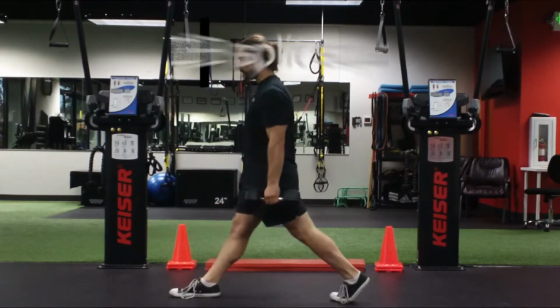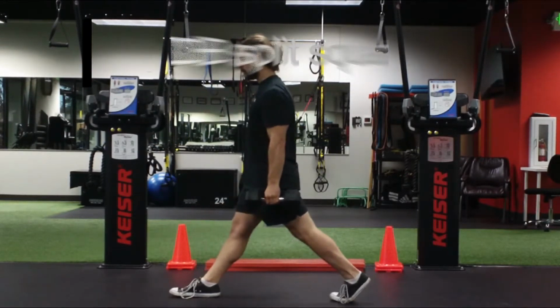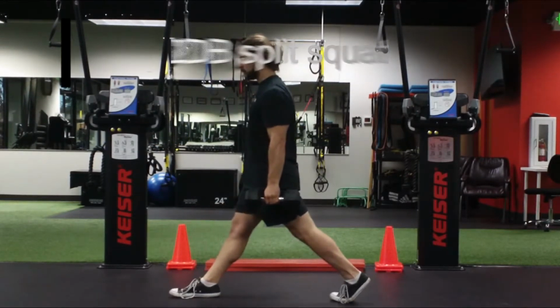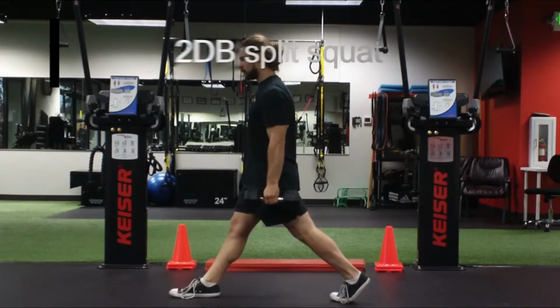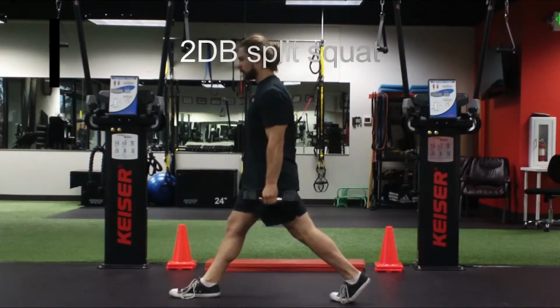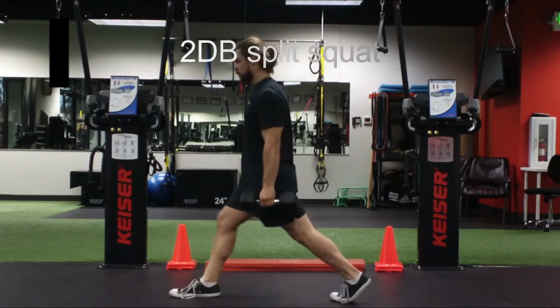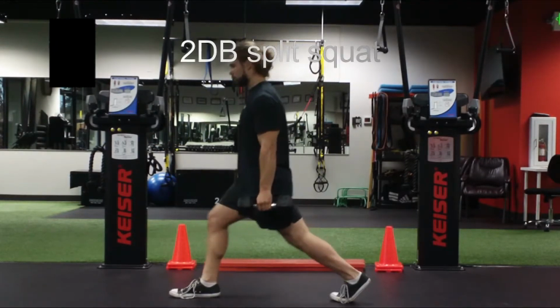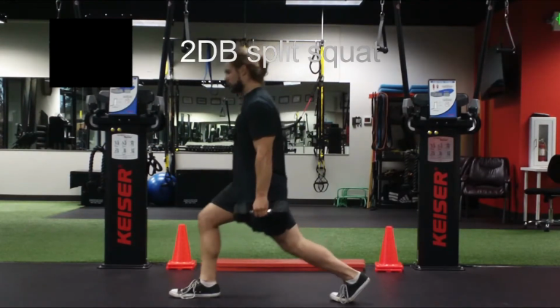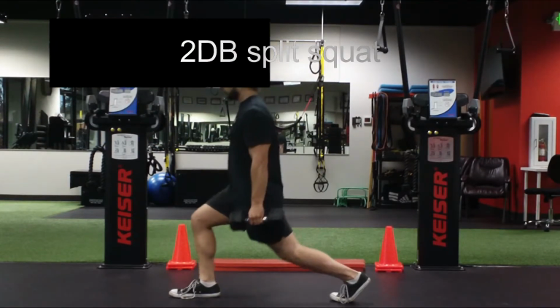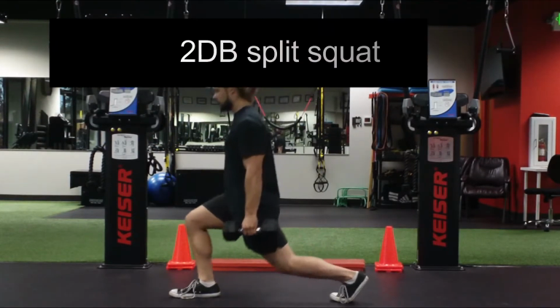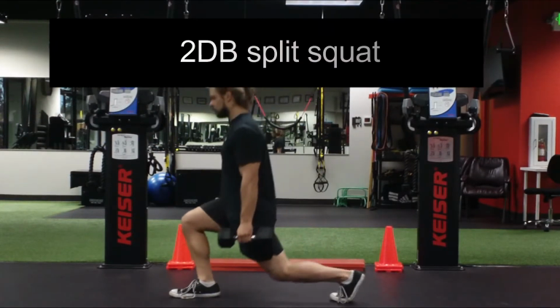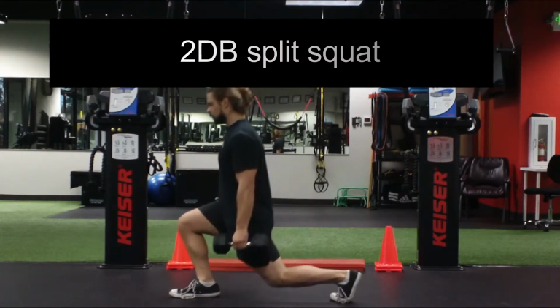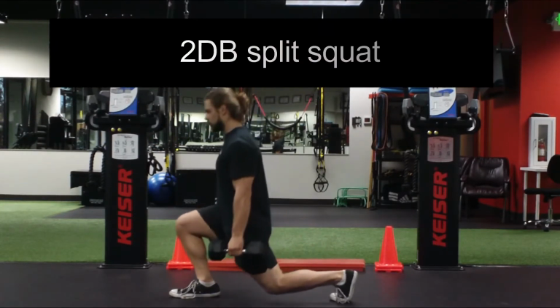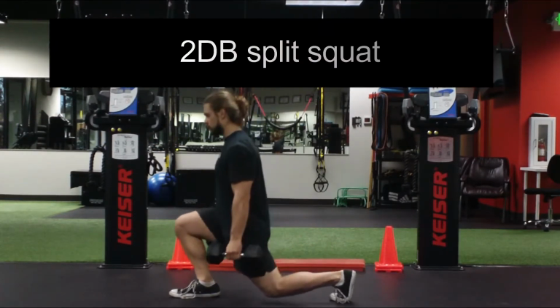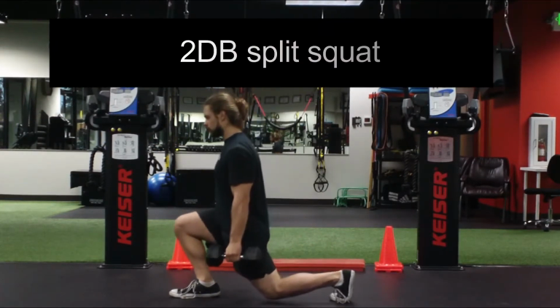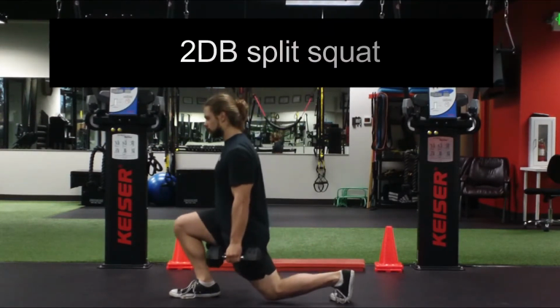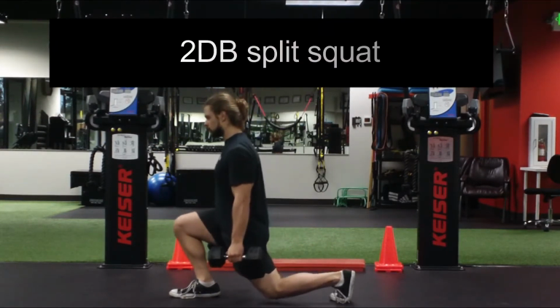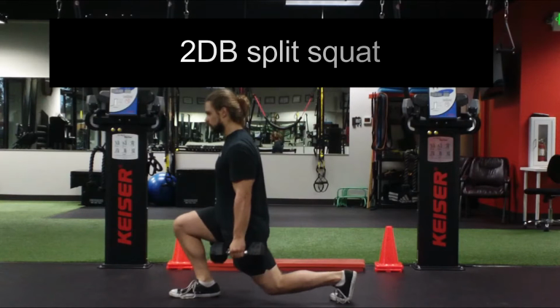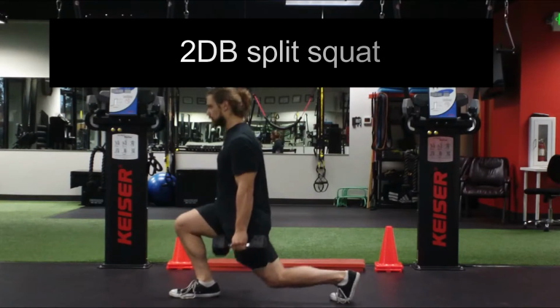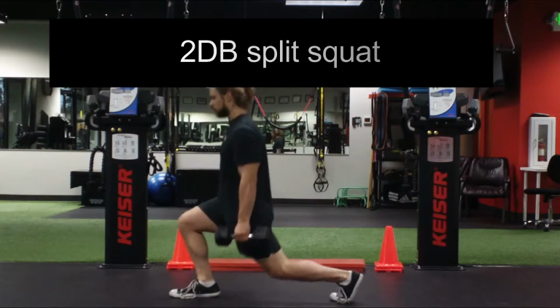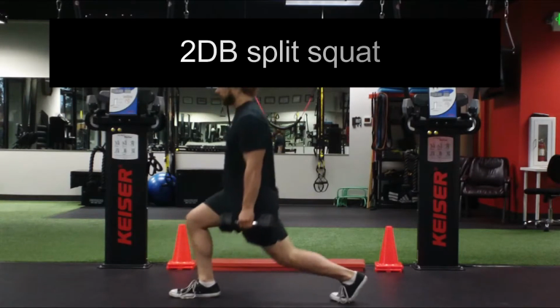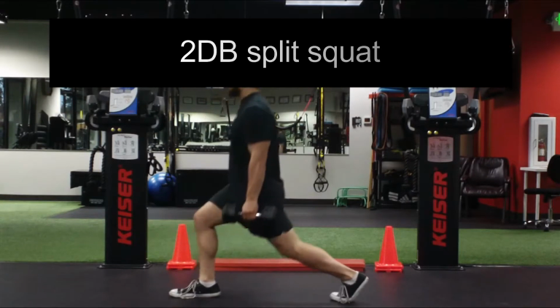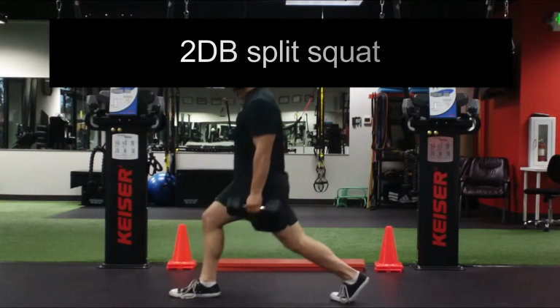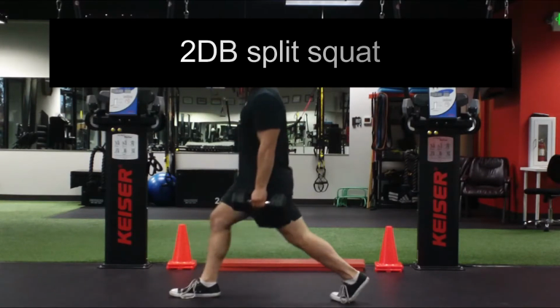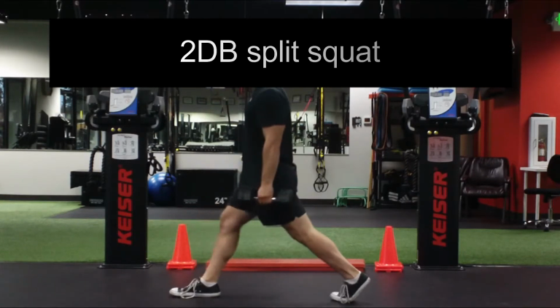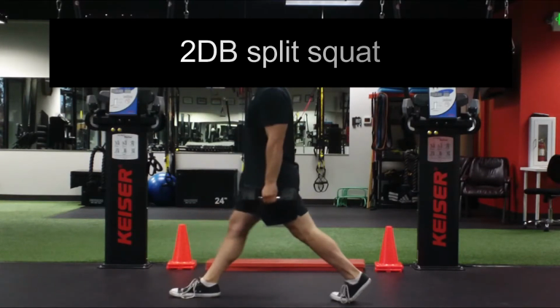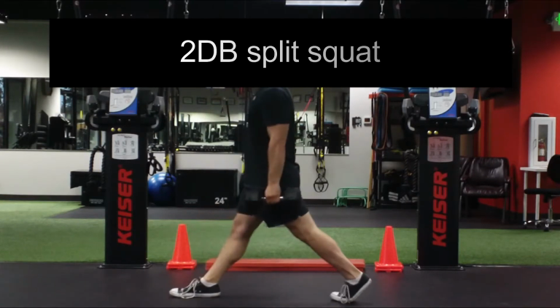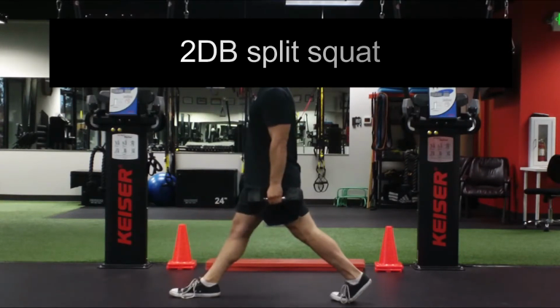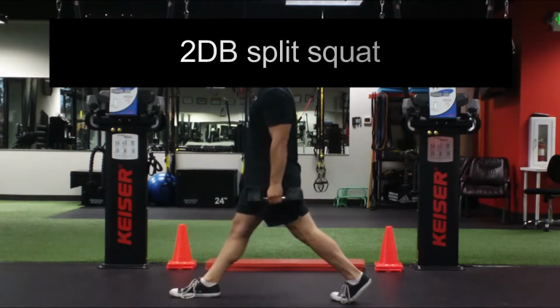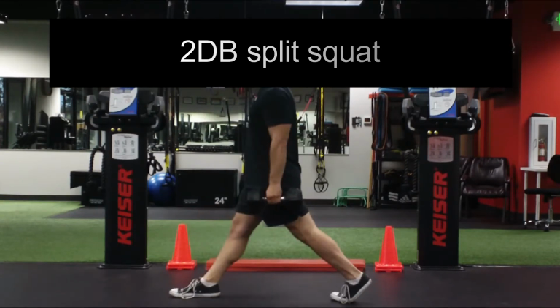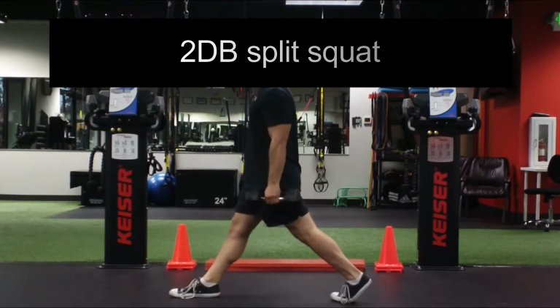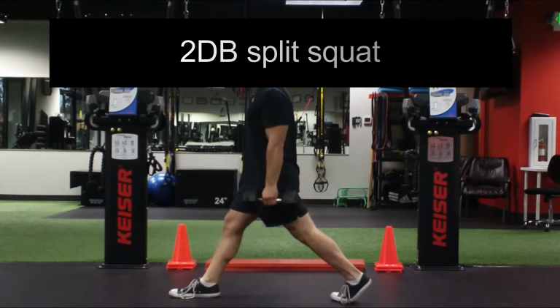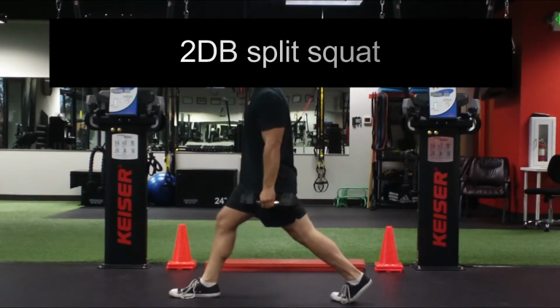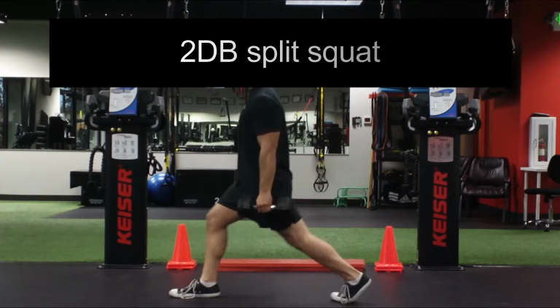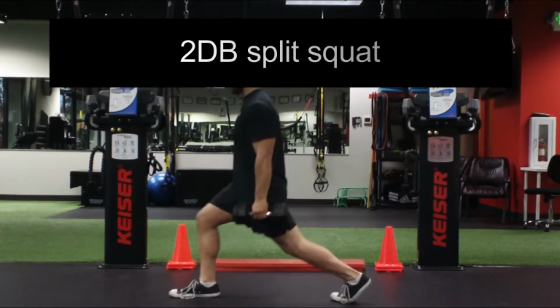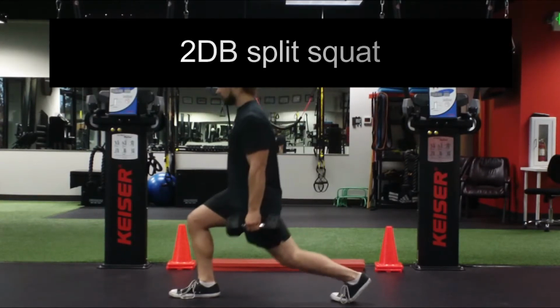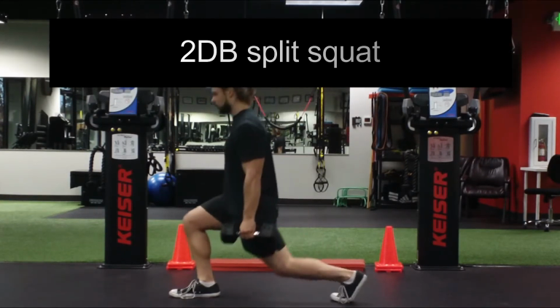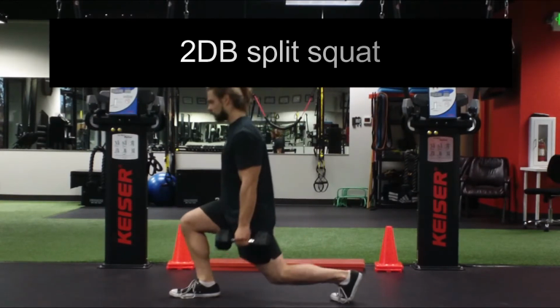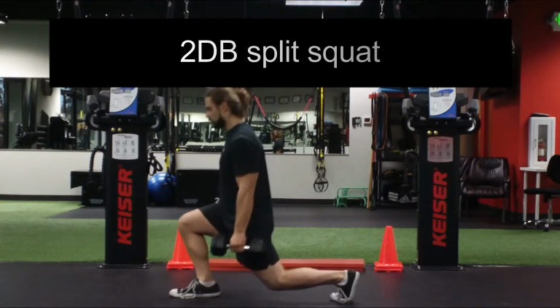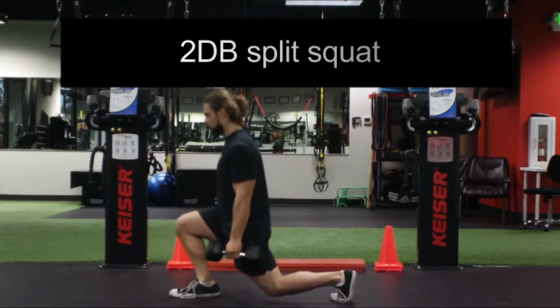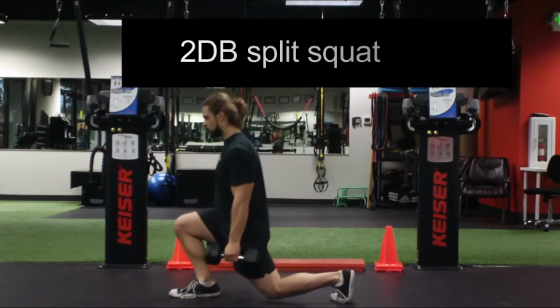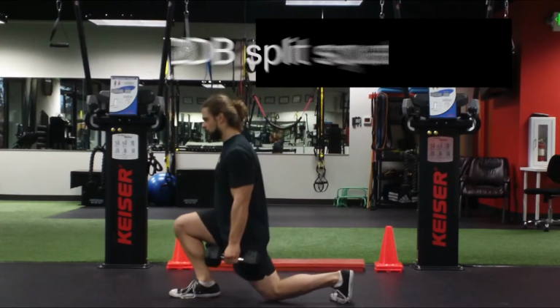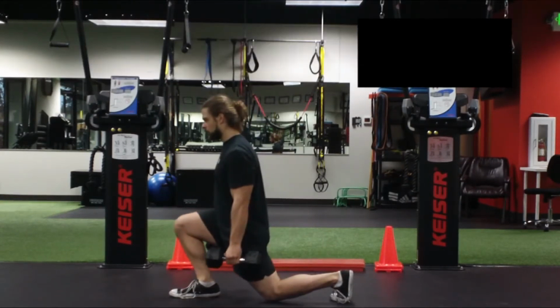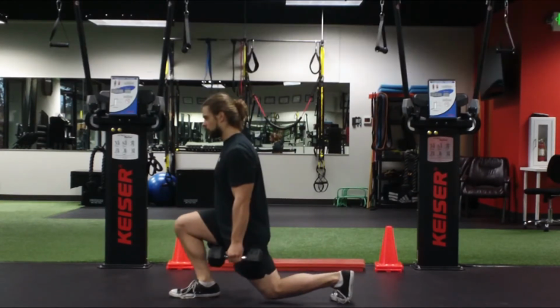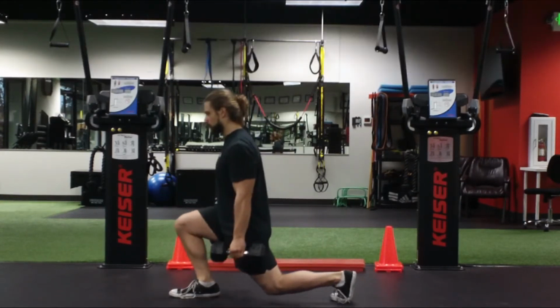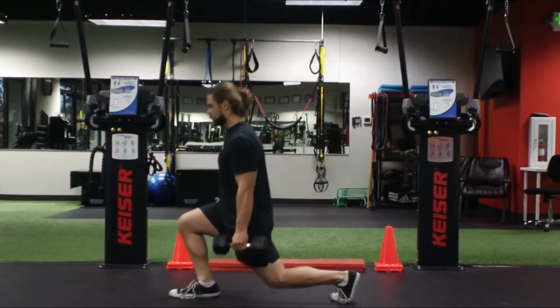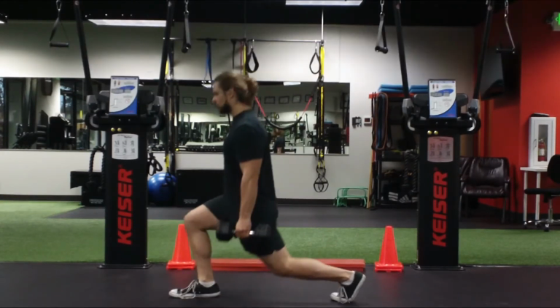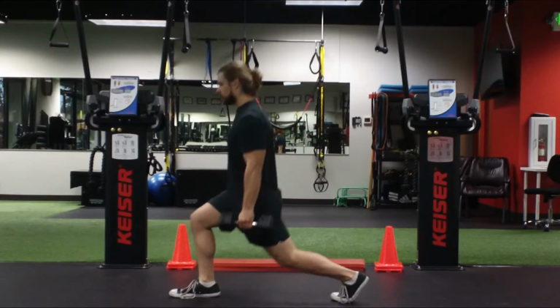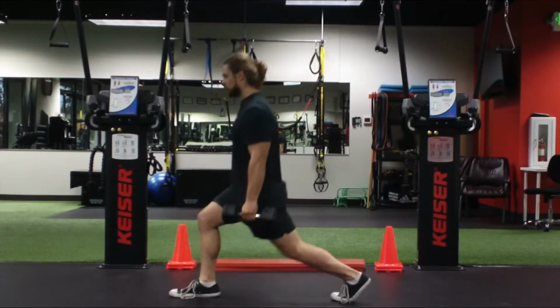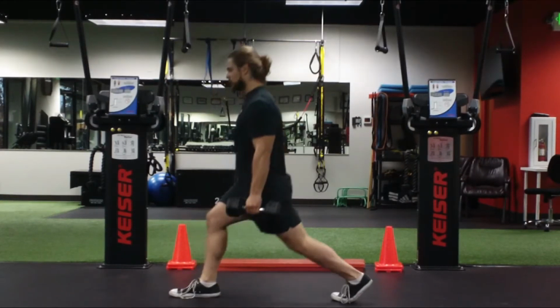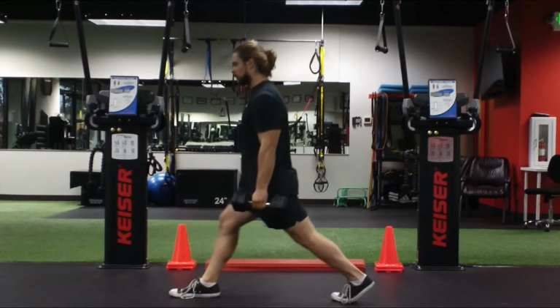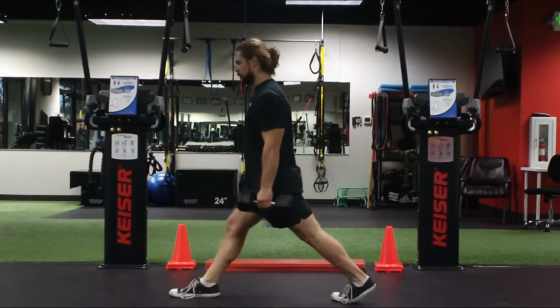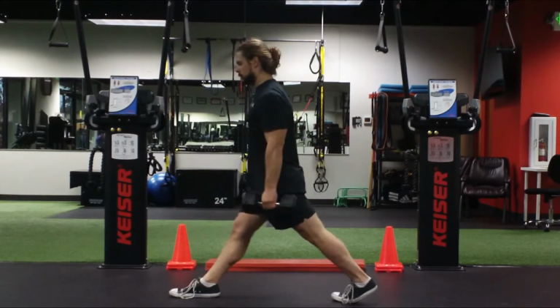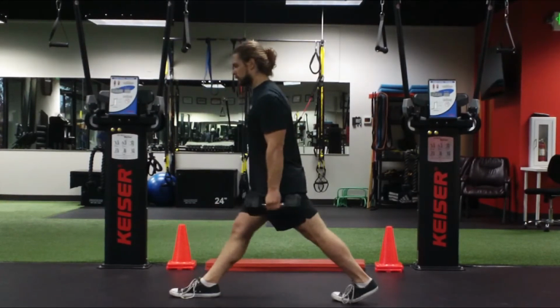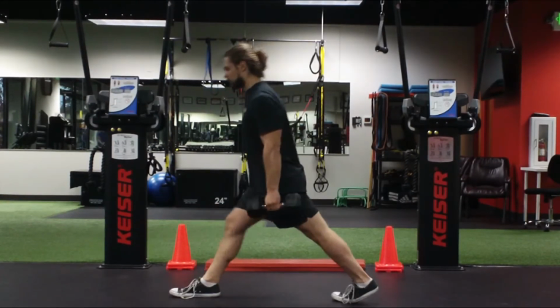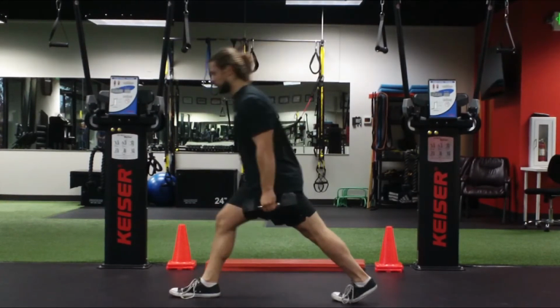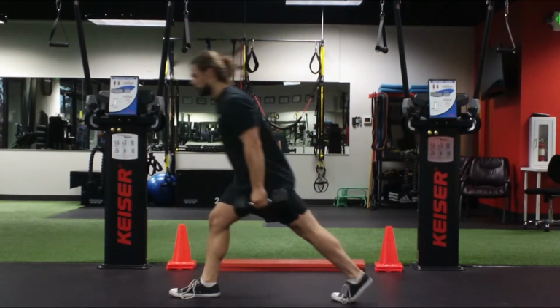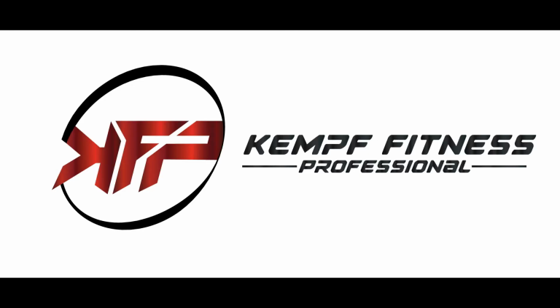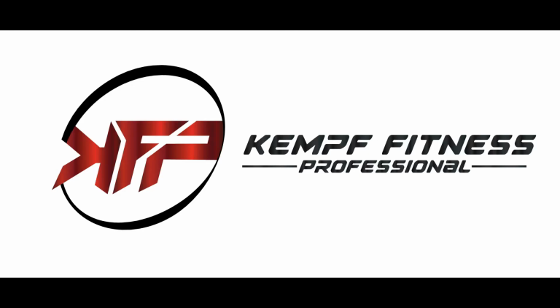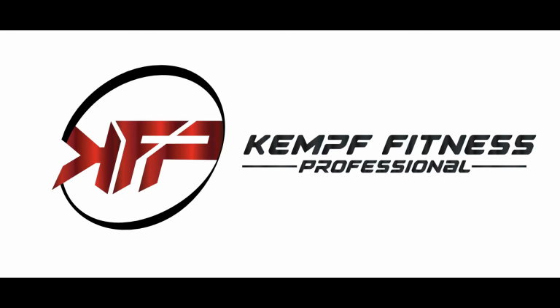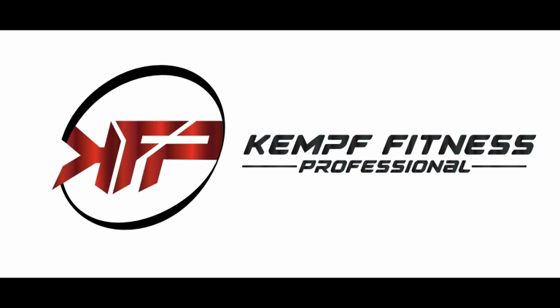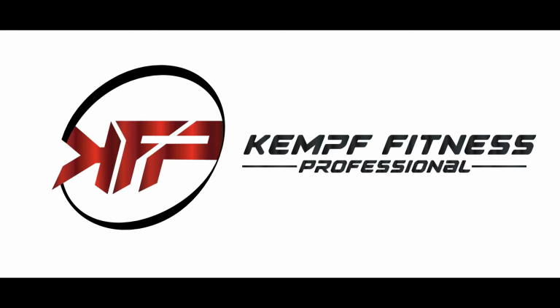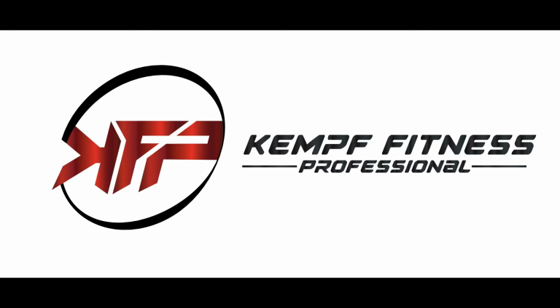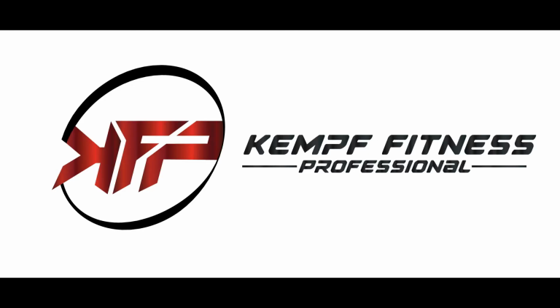Still keeping the ribs down, core braced, and trying to maintain a parallel torso and front shin.